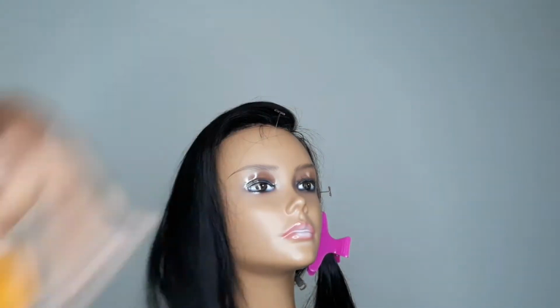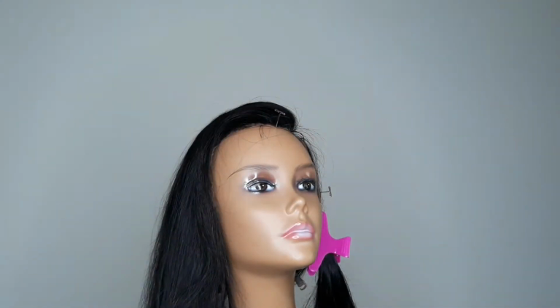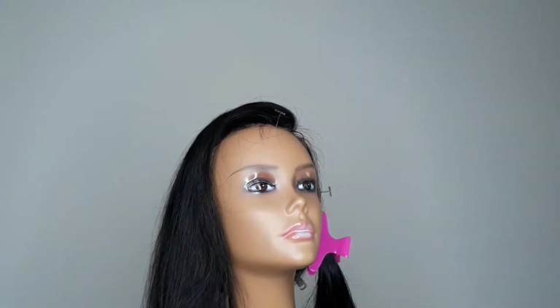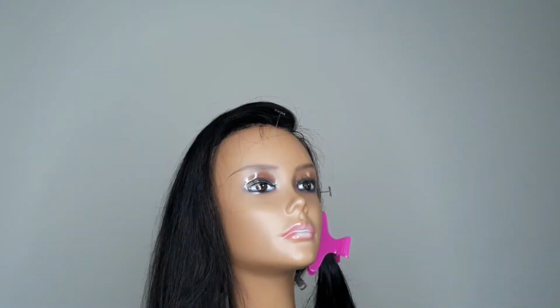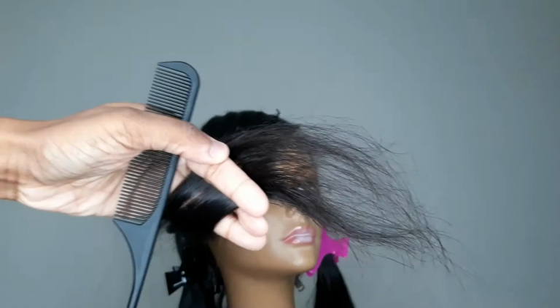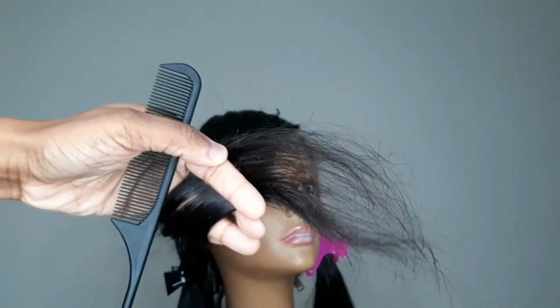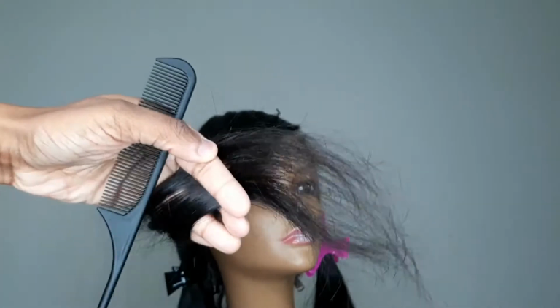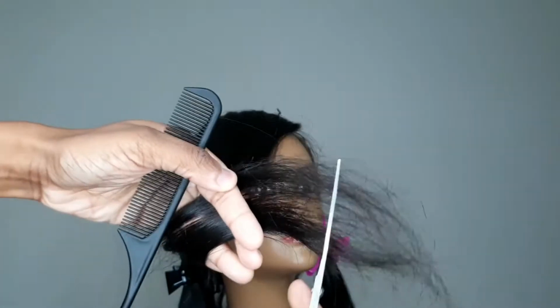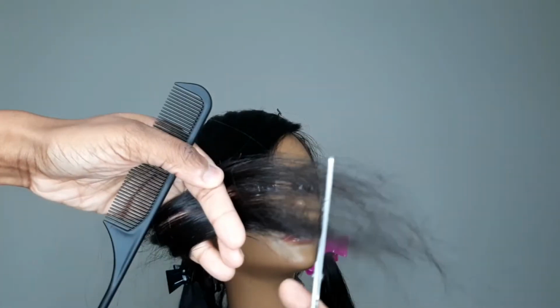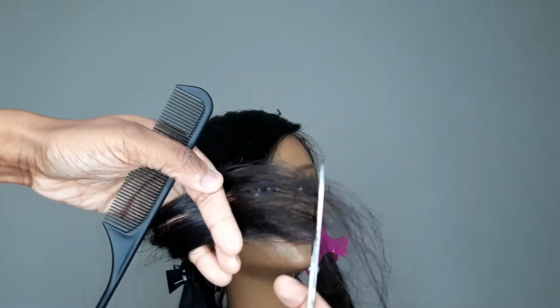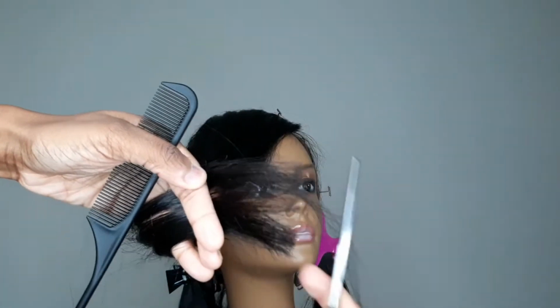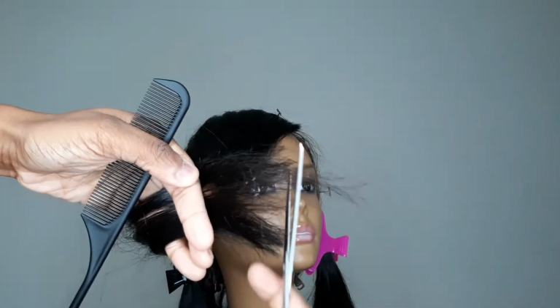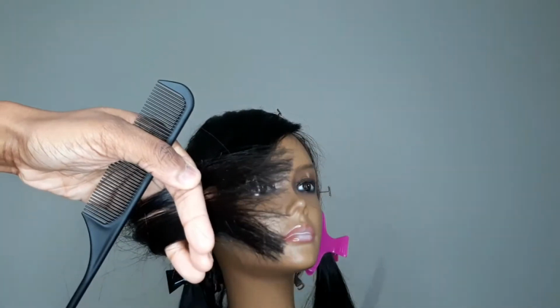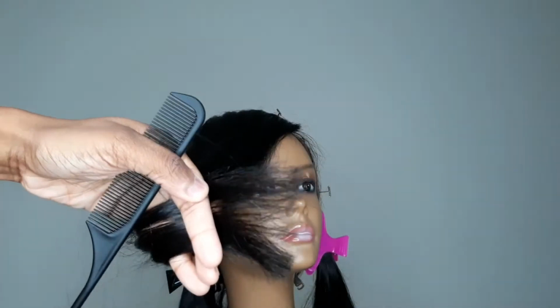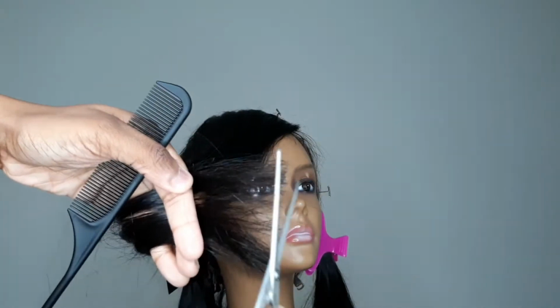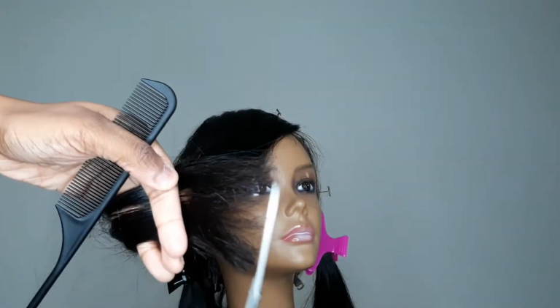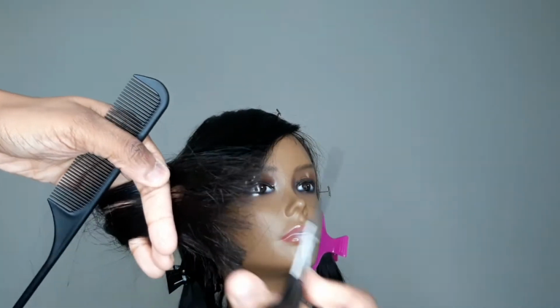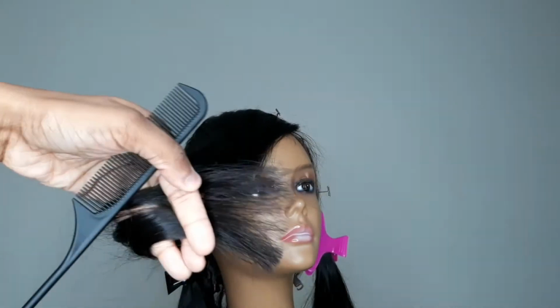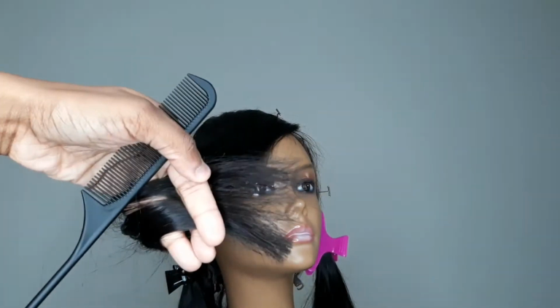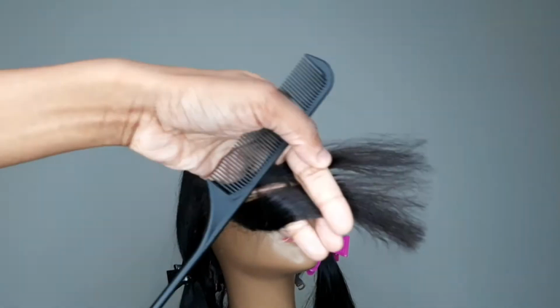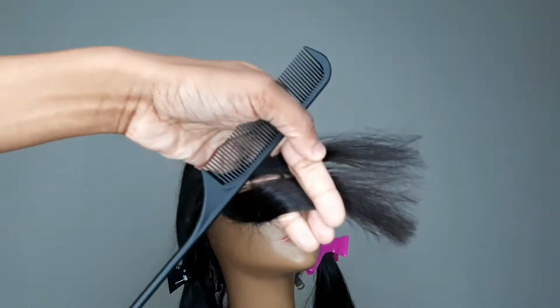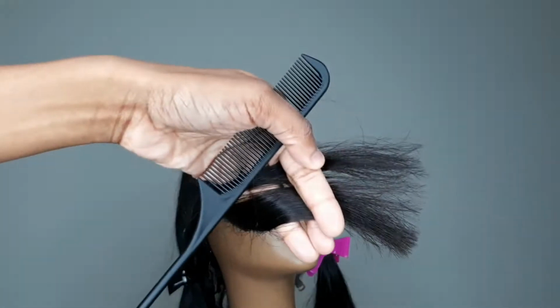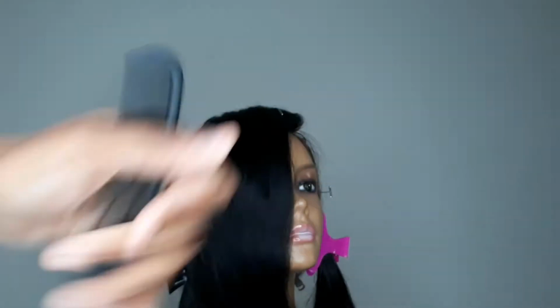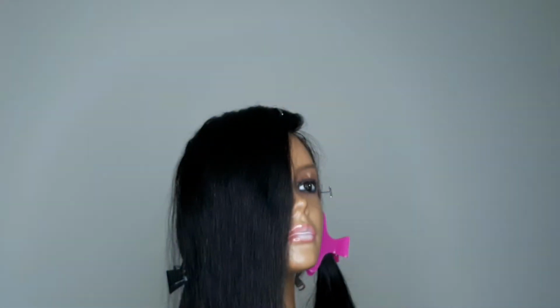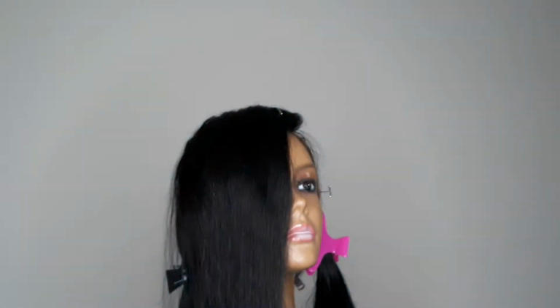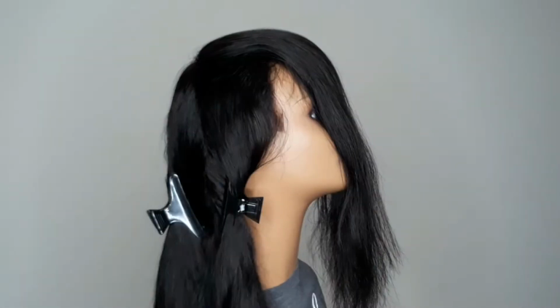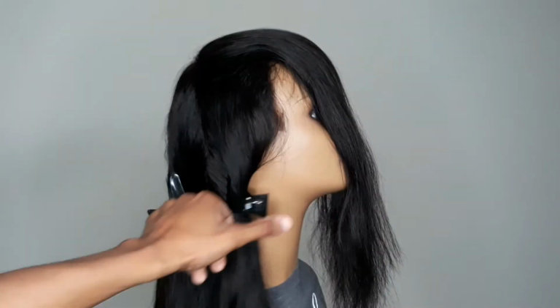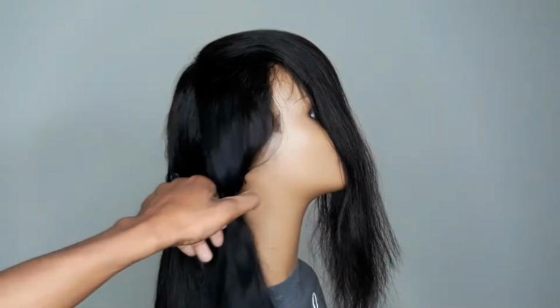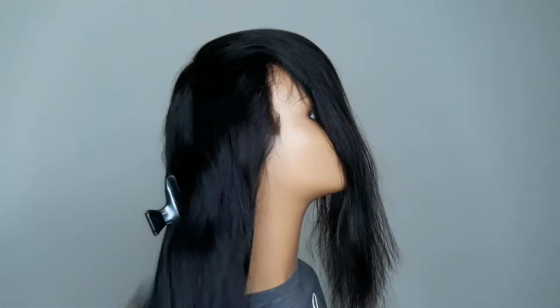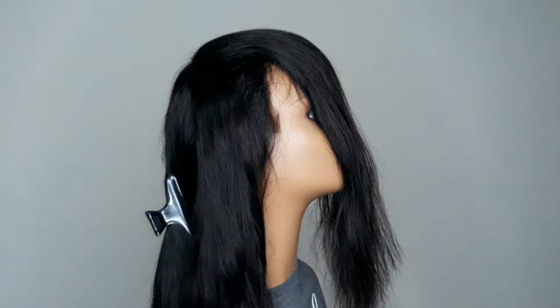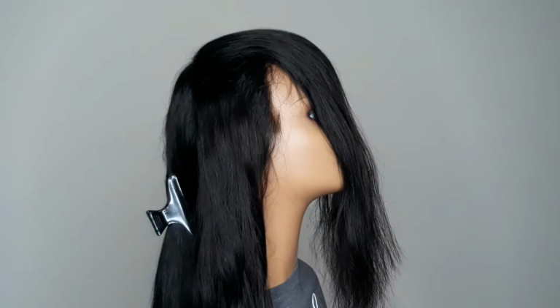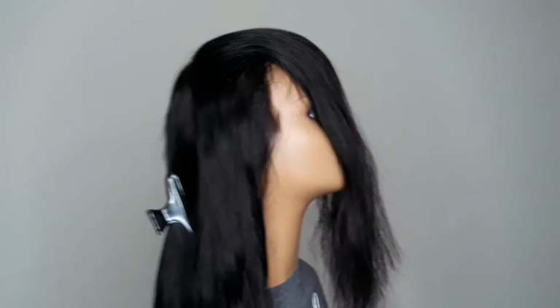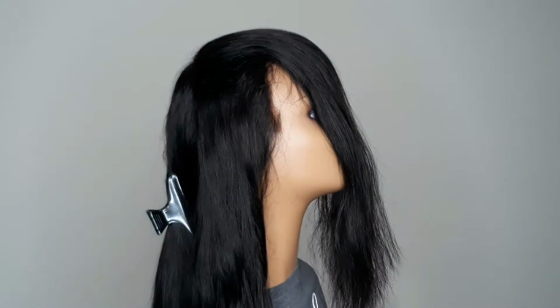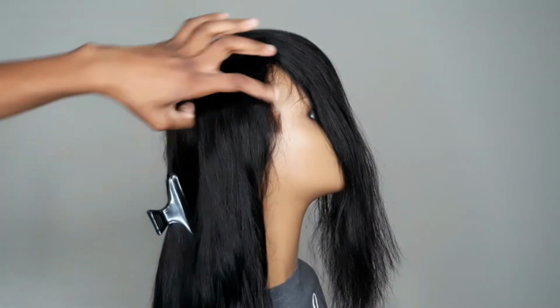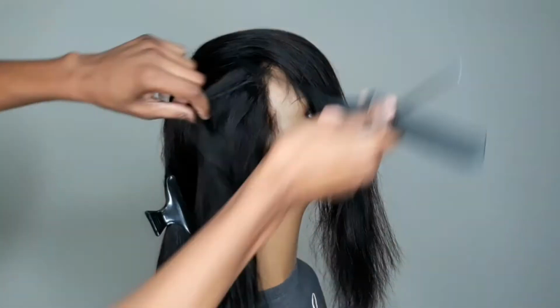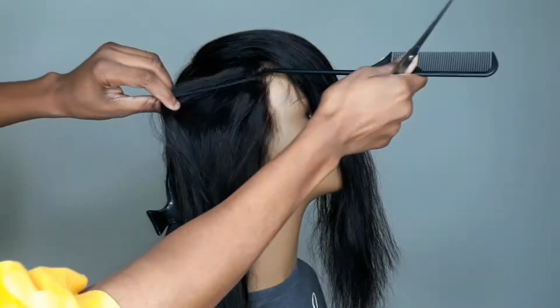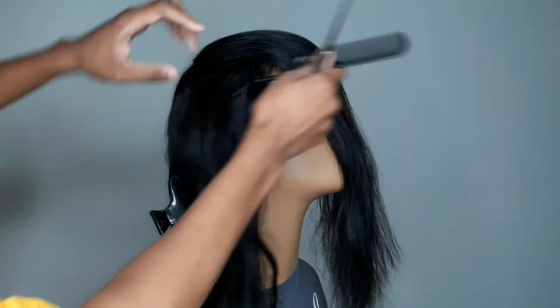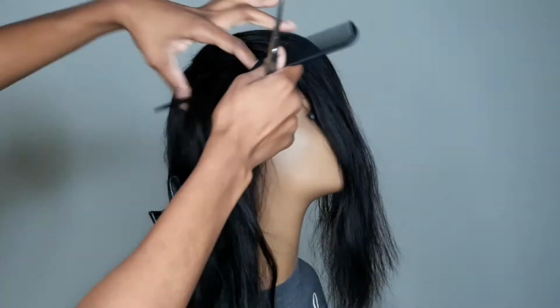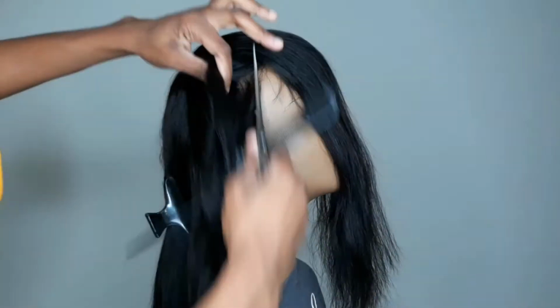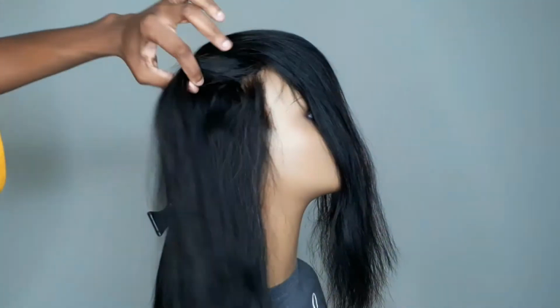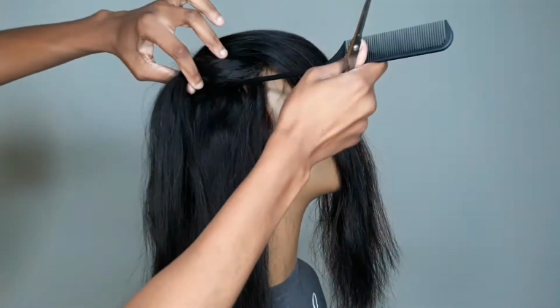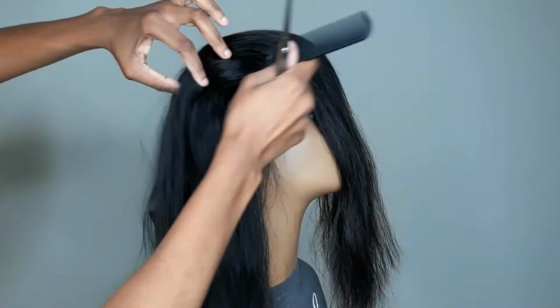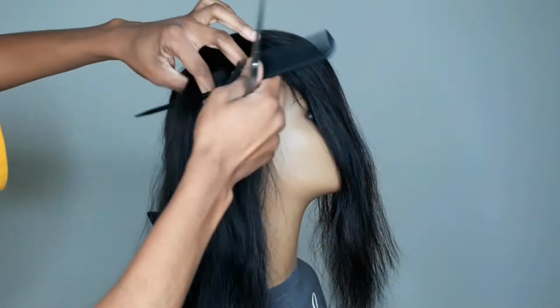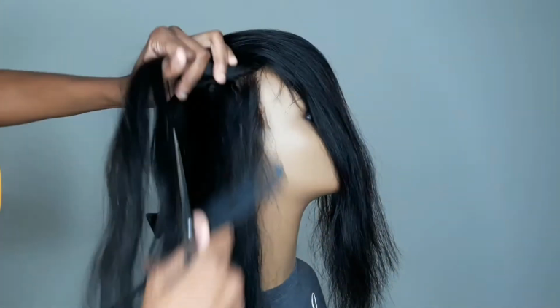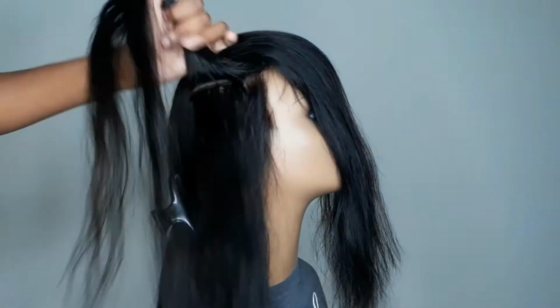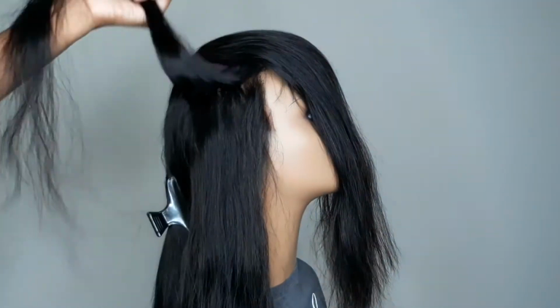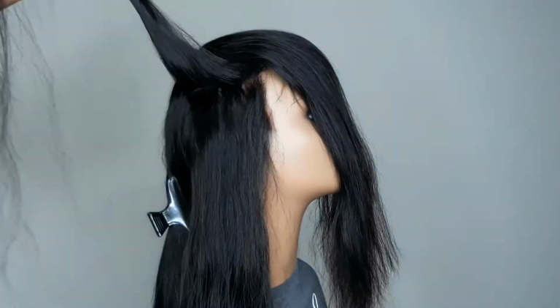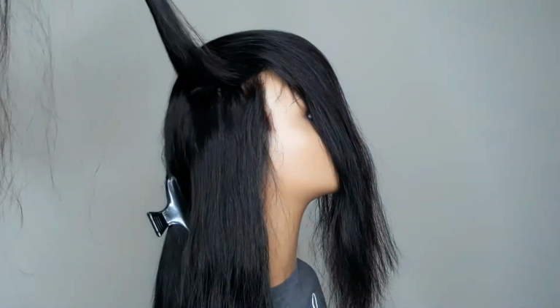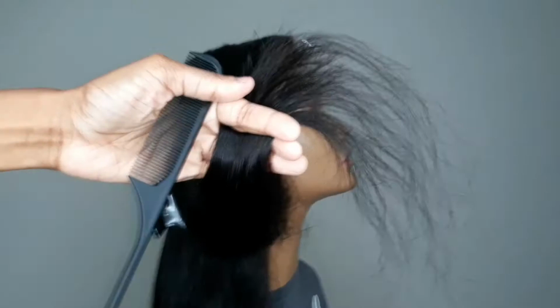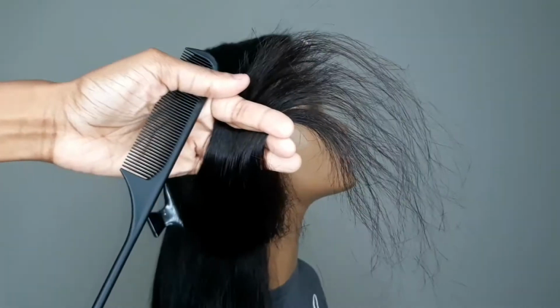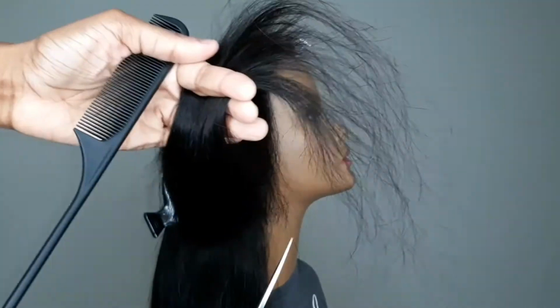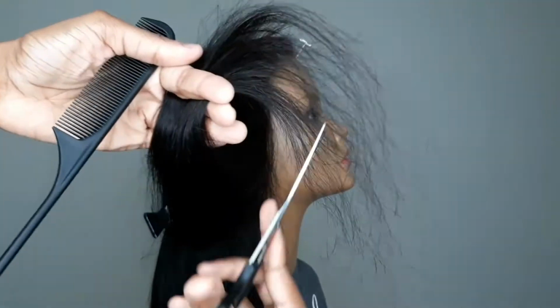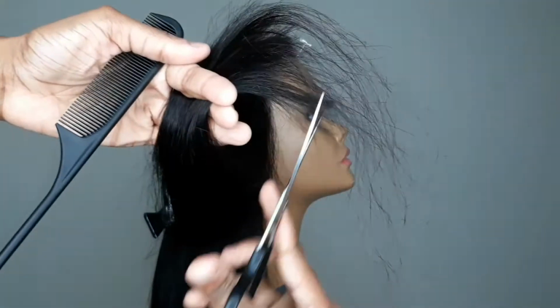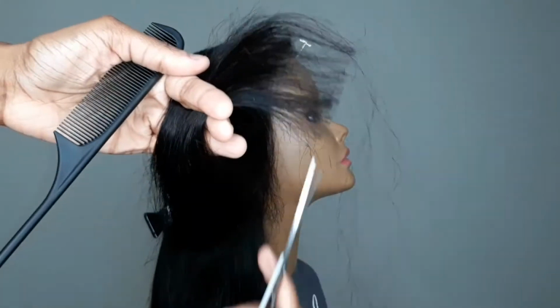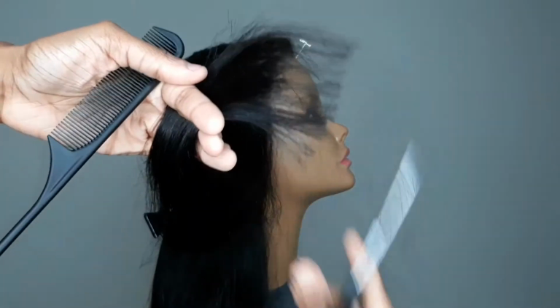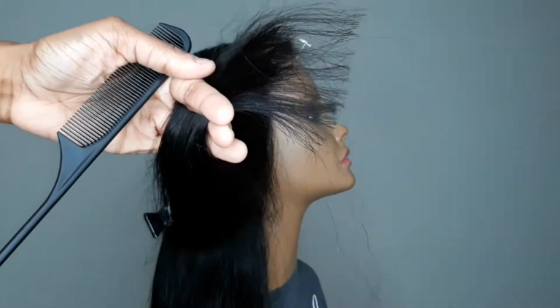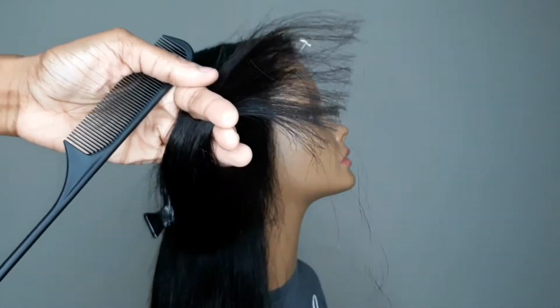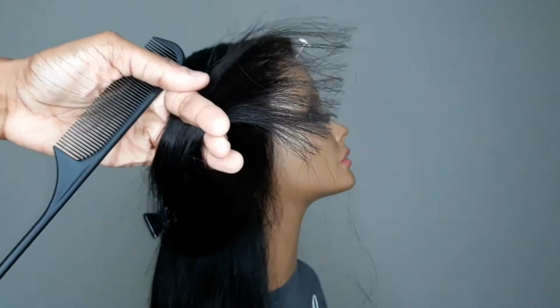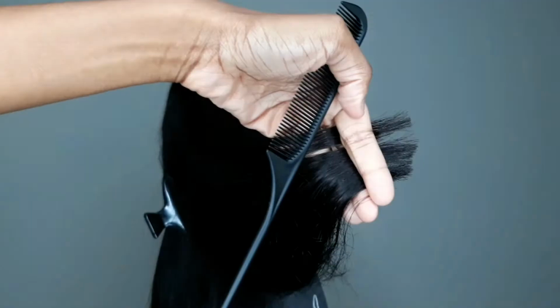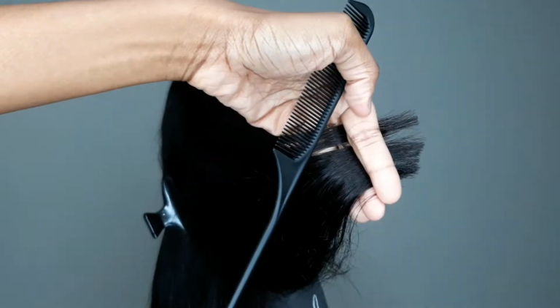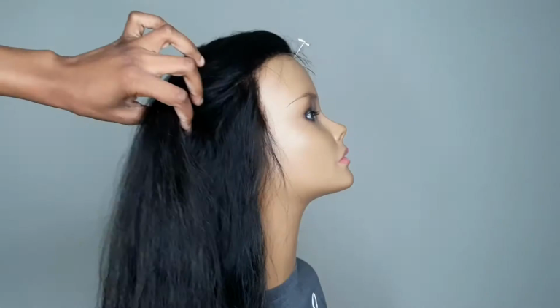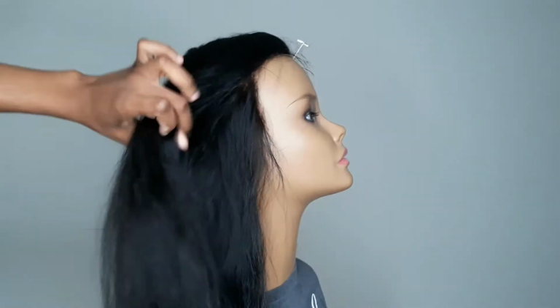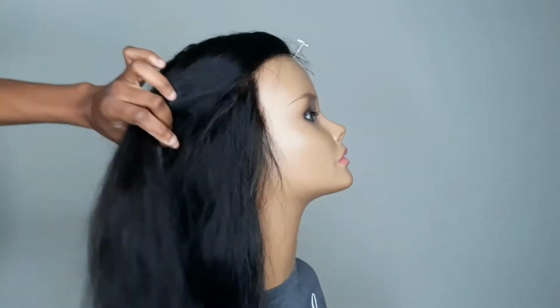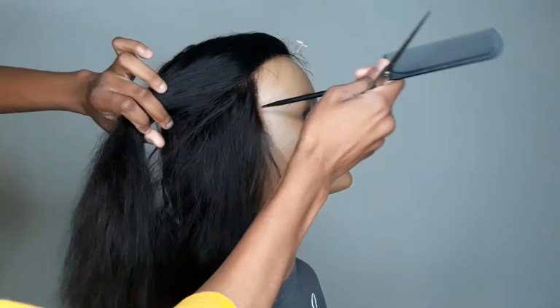So I'm going to section her off and do some layers. If you look at the ends of the hair and think back to when I said it was tangling, they need to come off anyway.